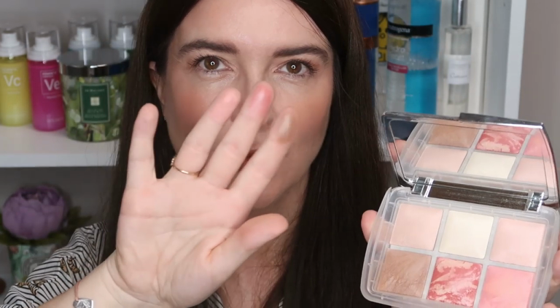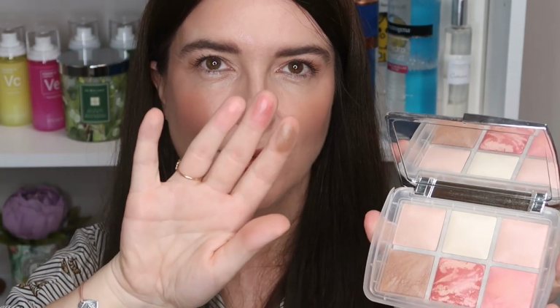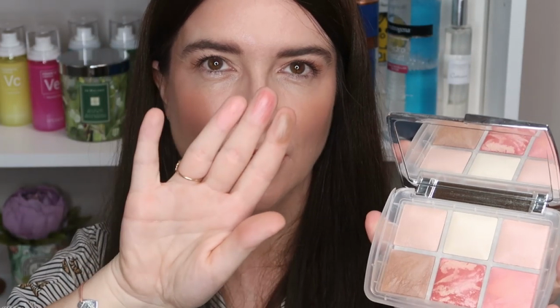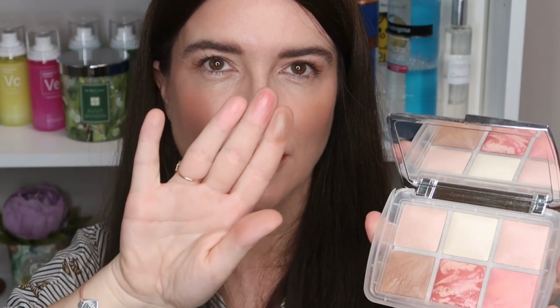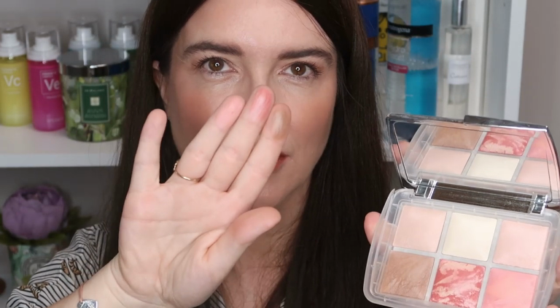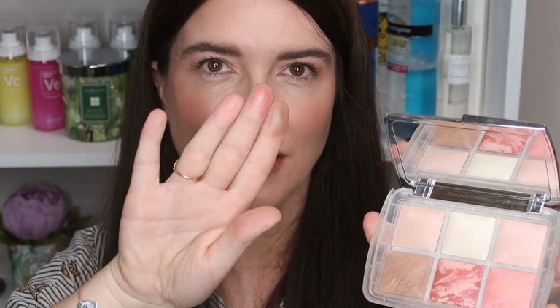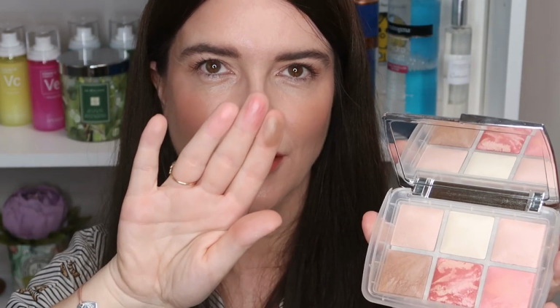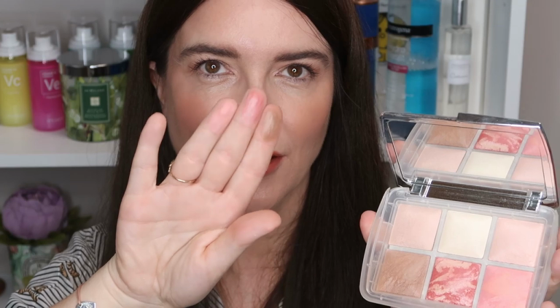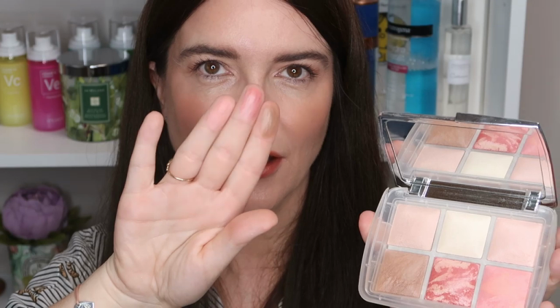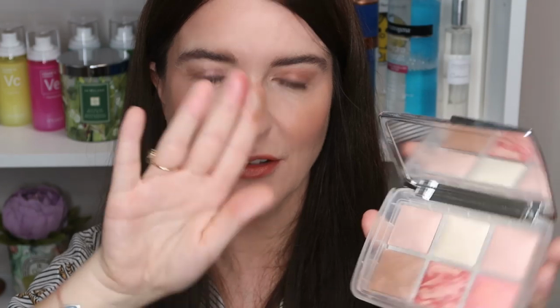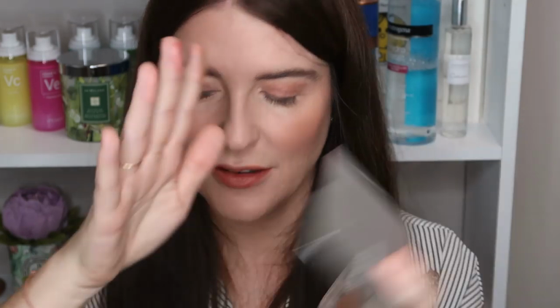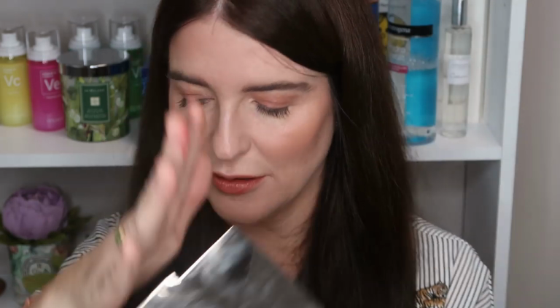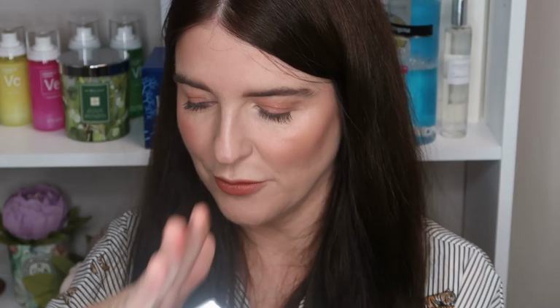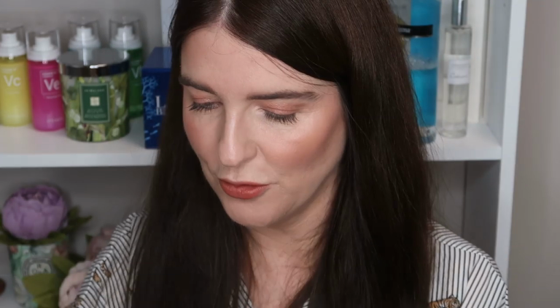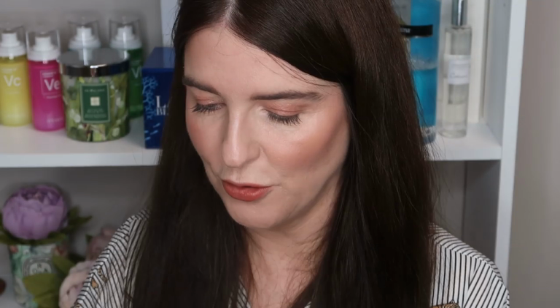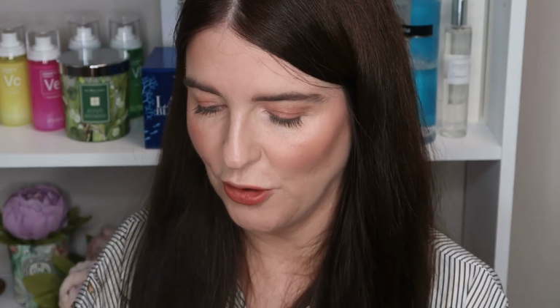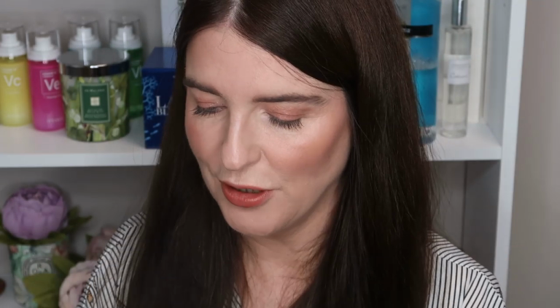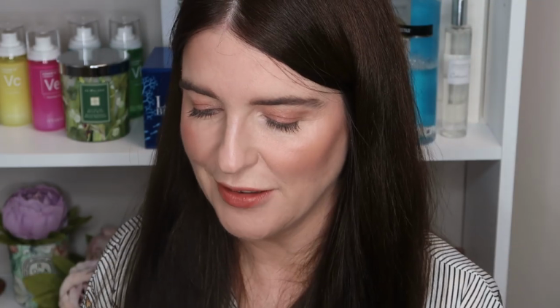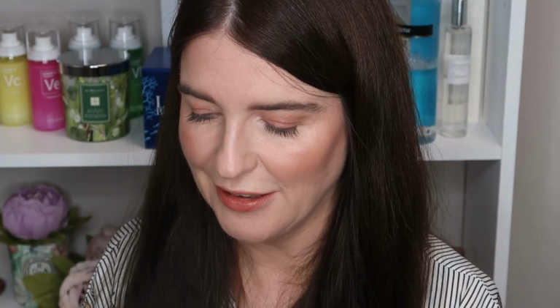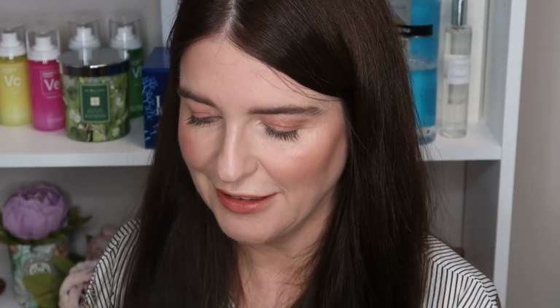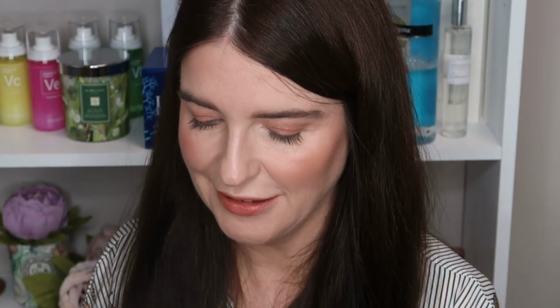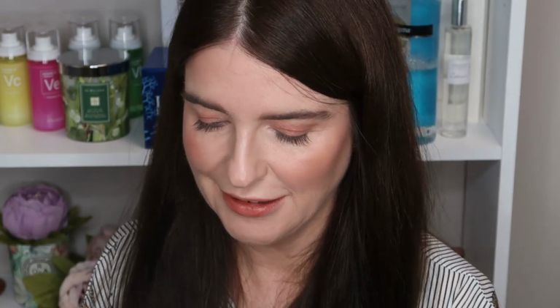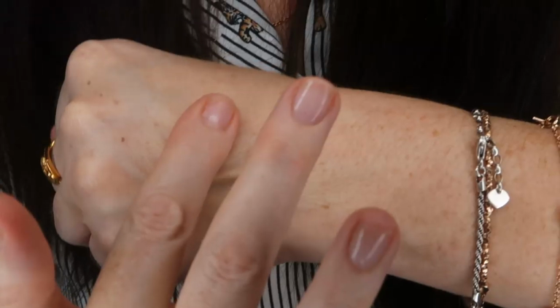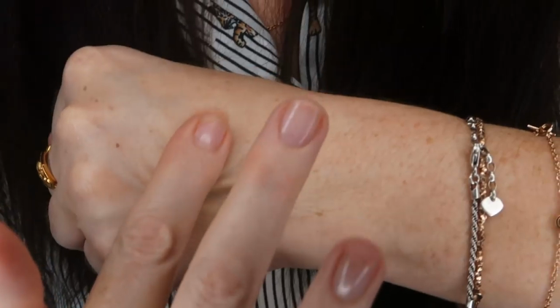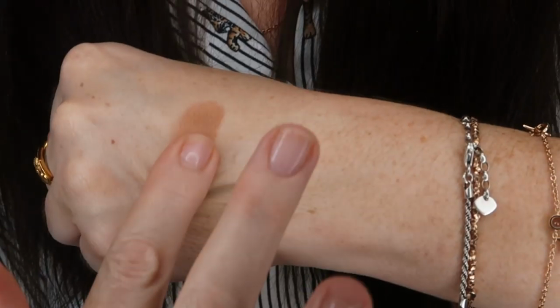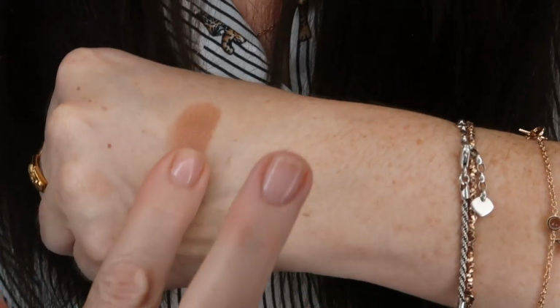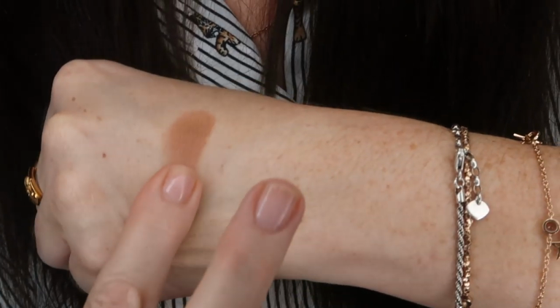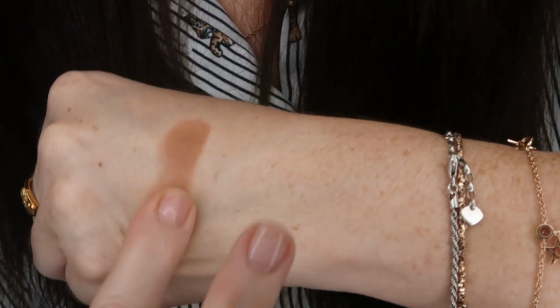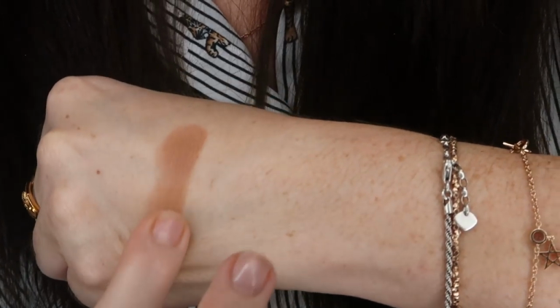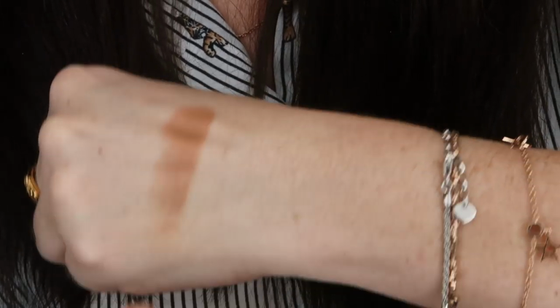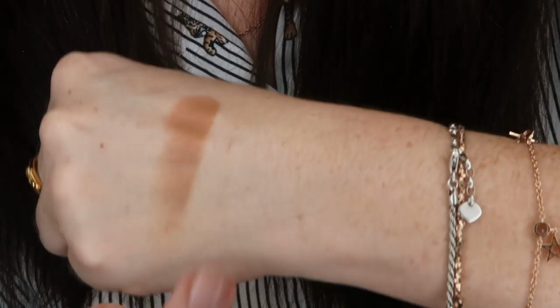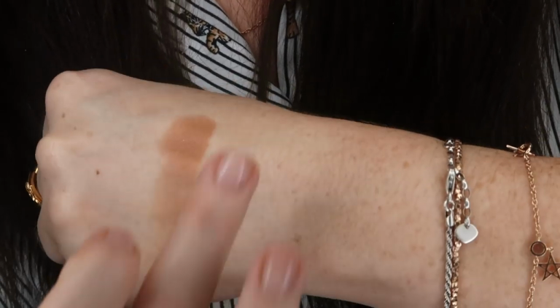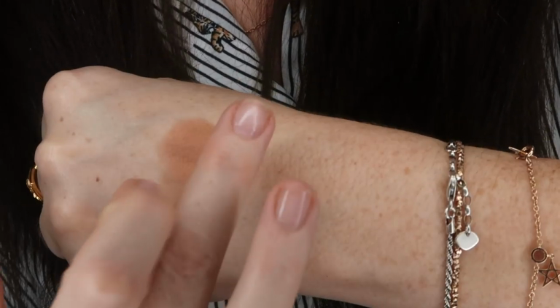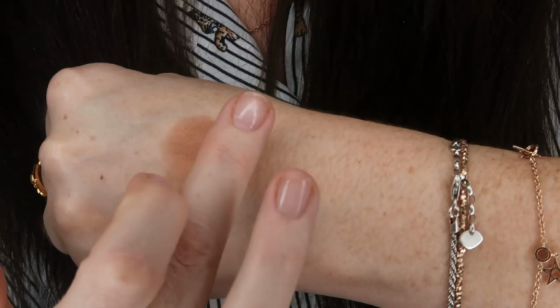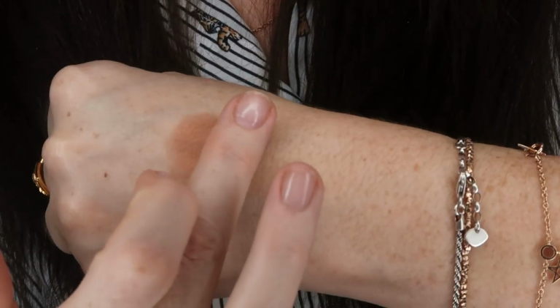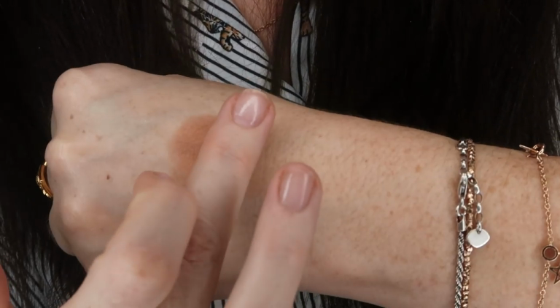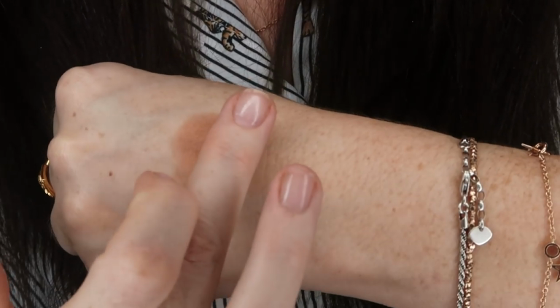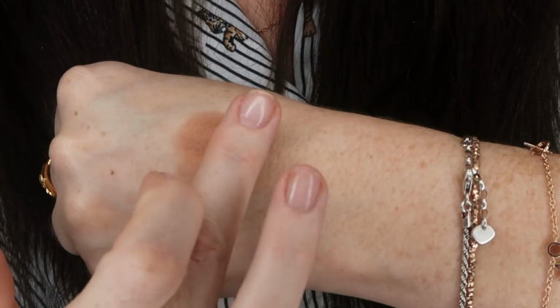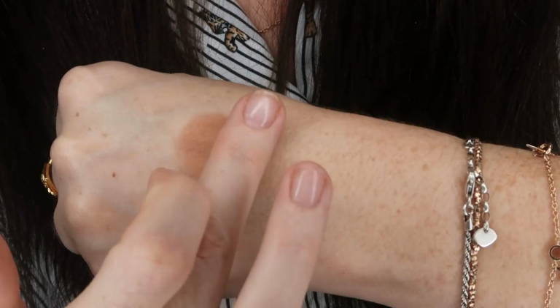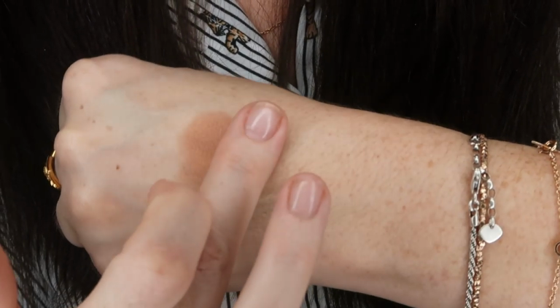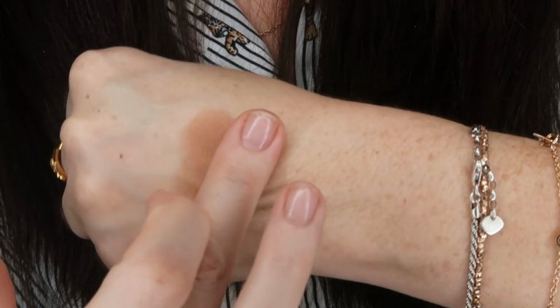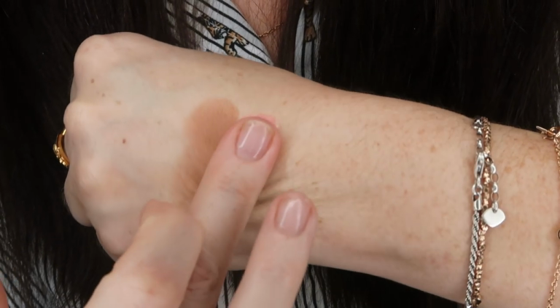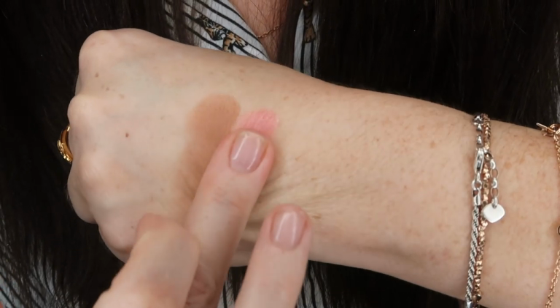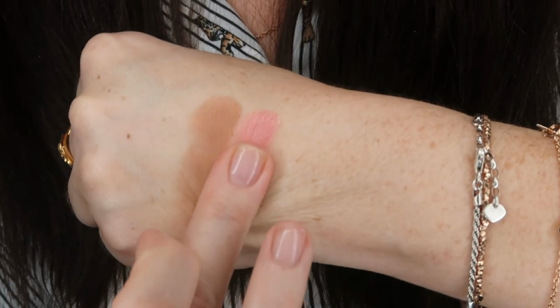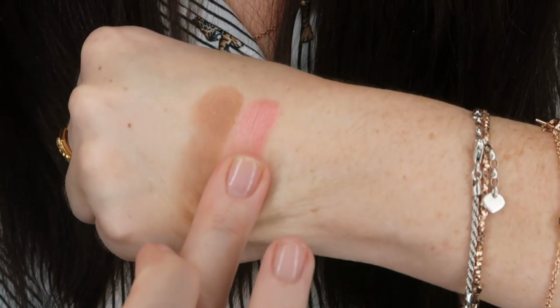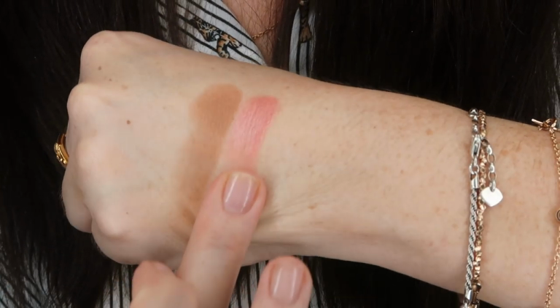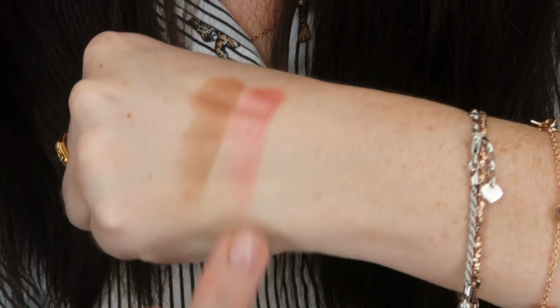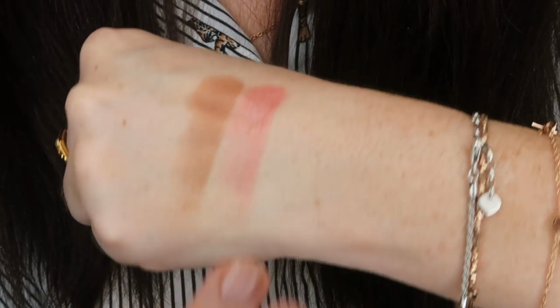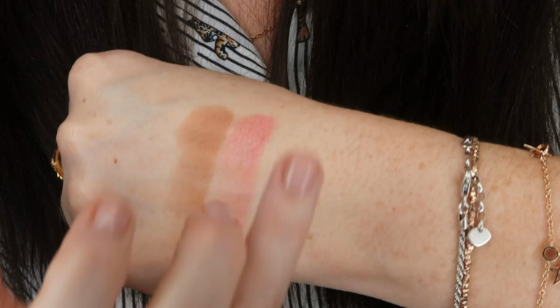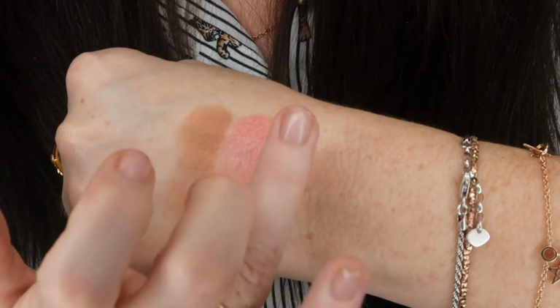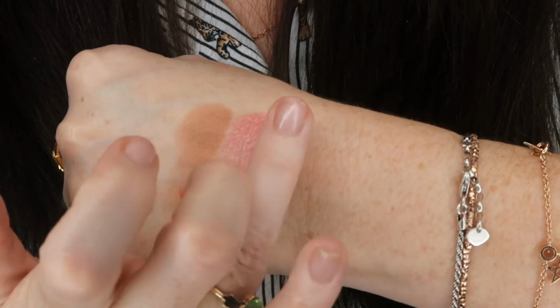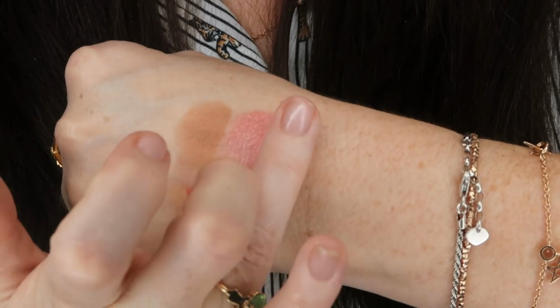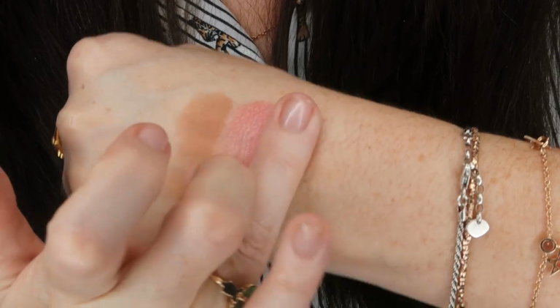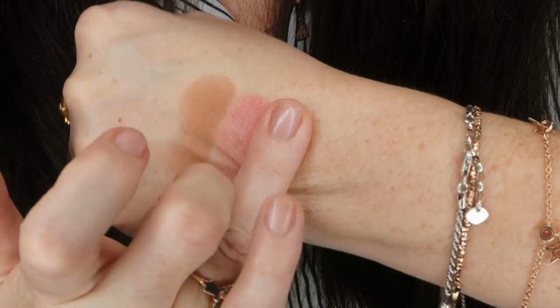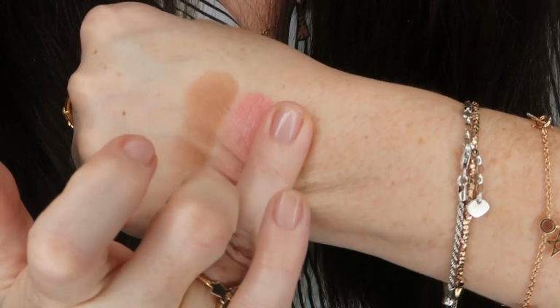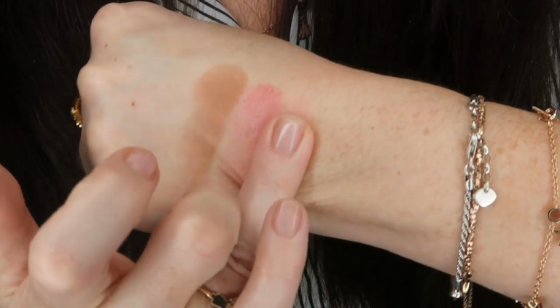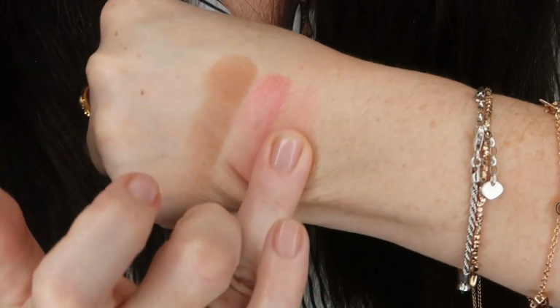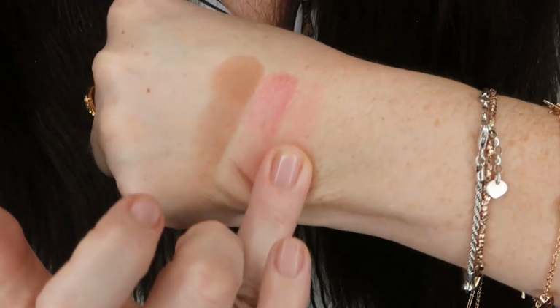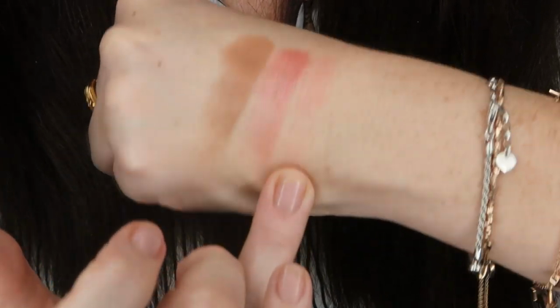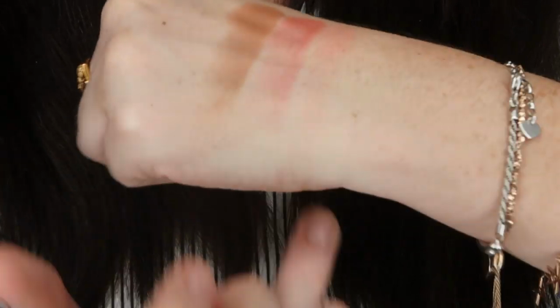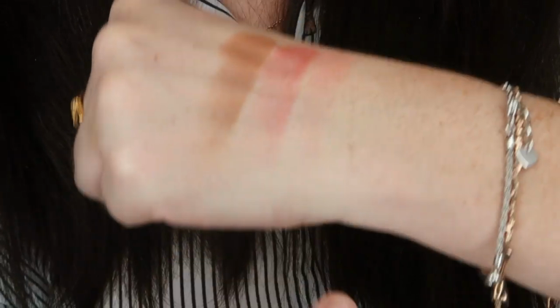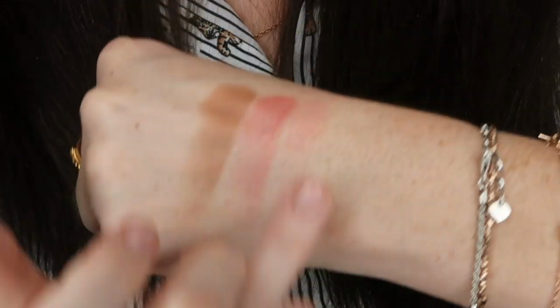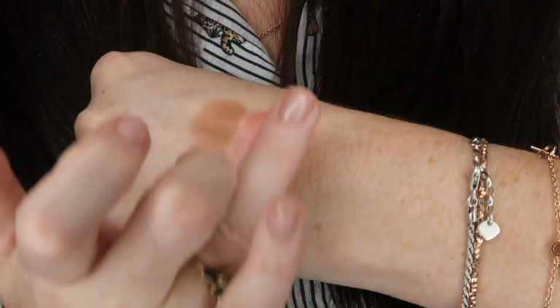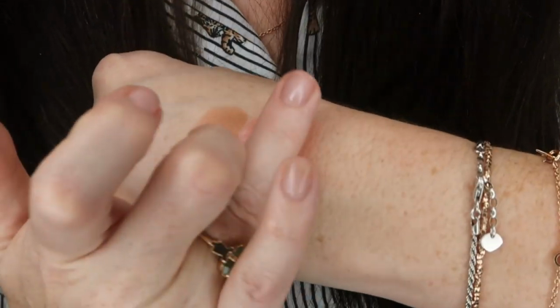I'll show you those drawn on as well — one, two, three.